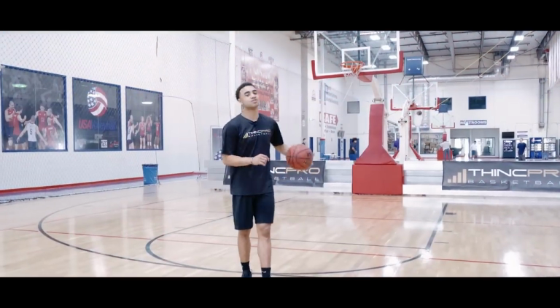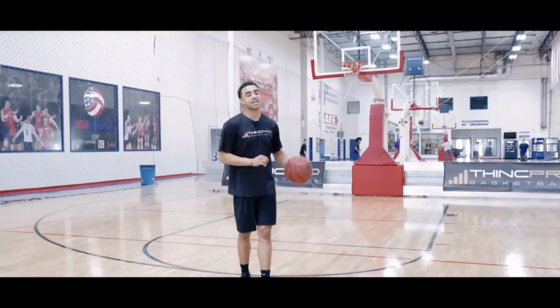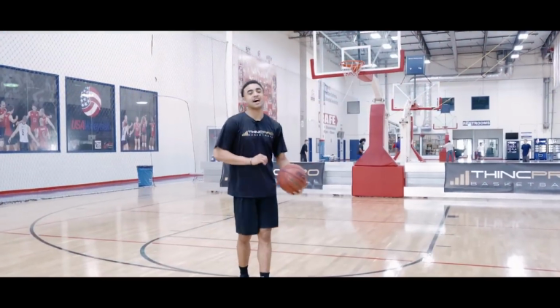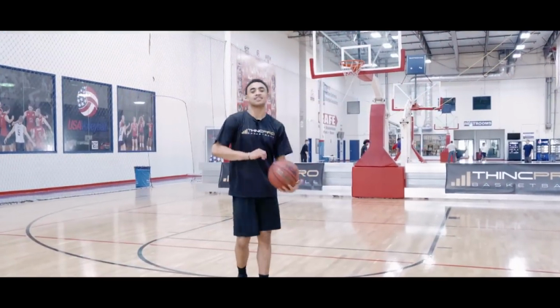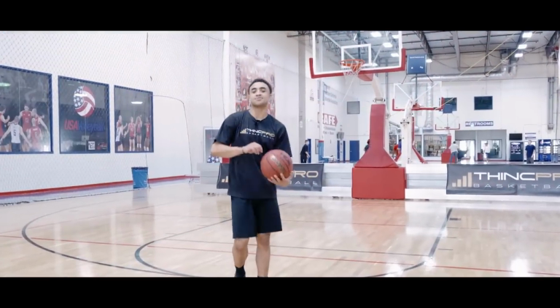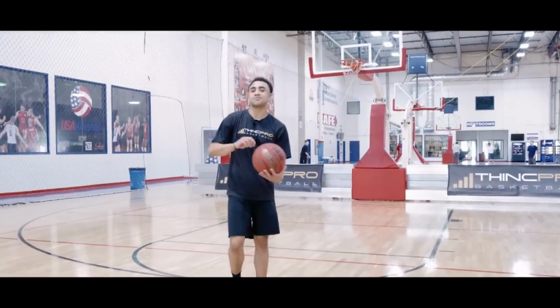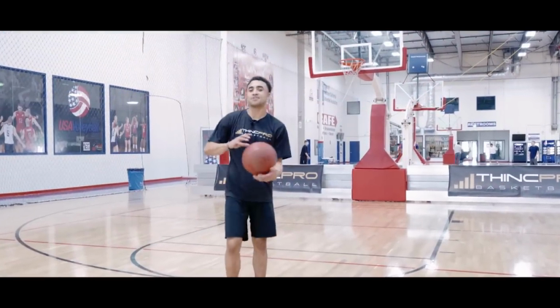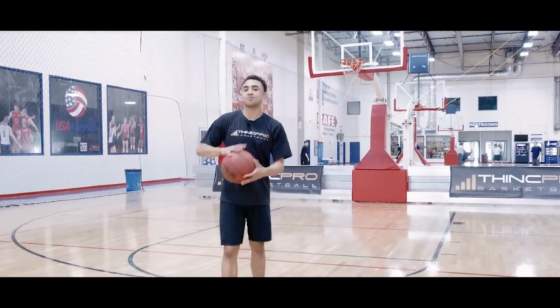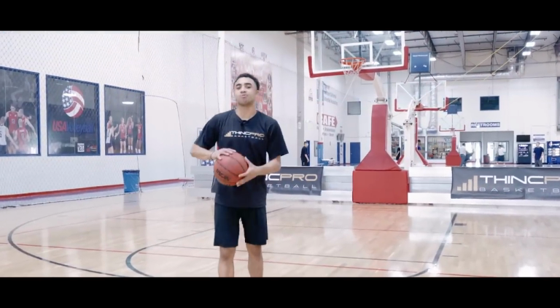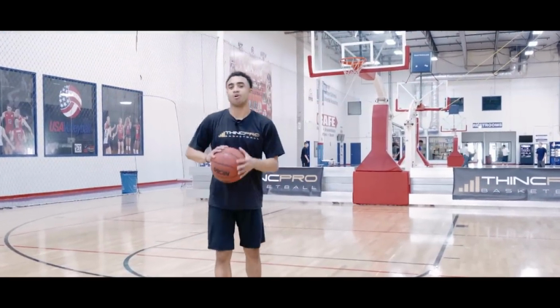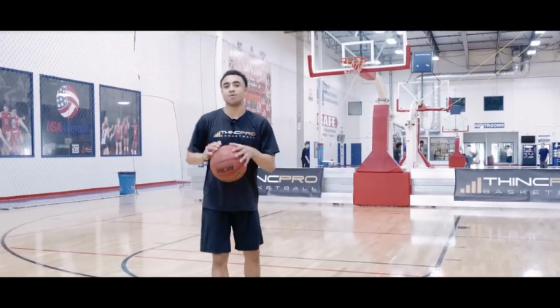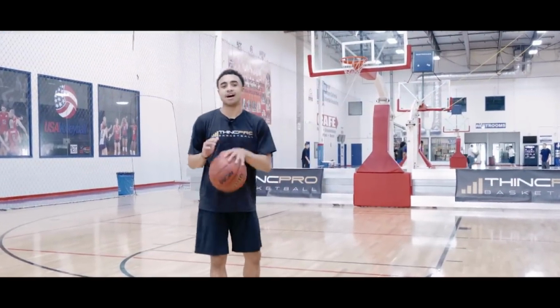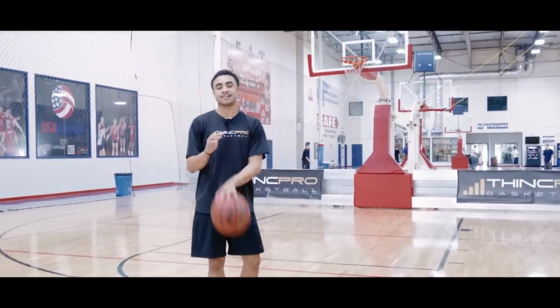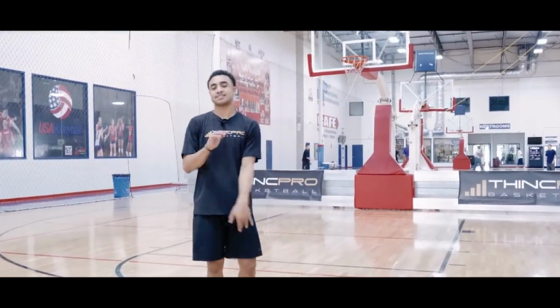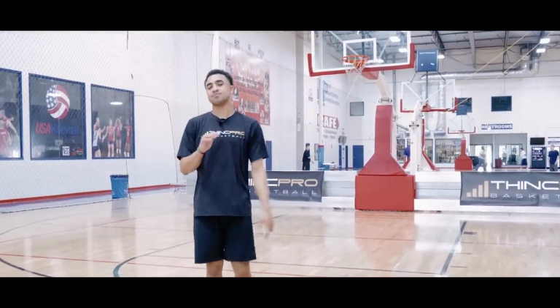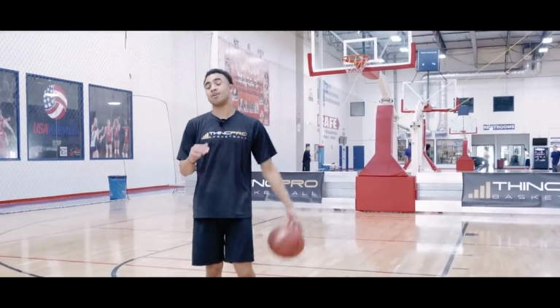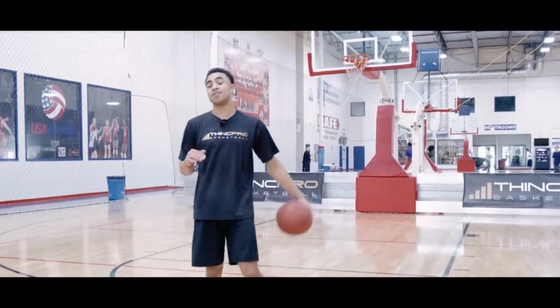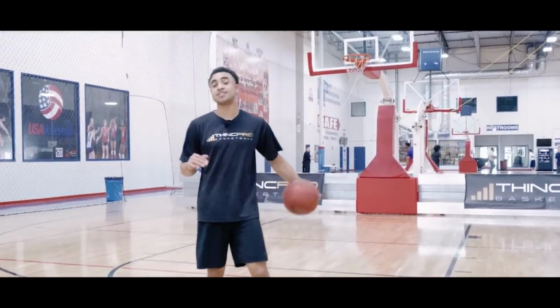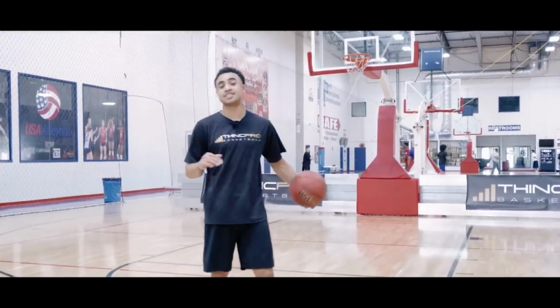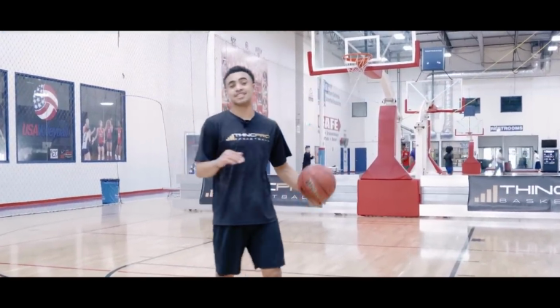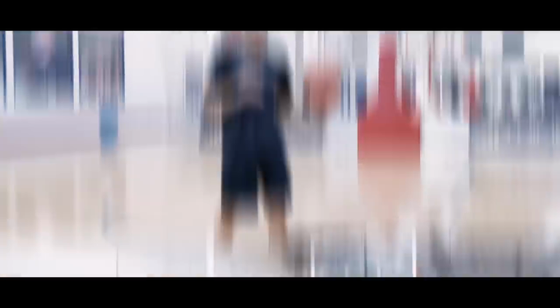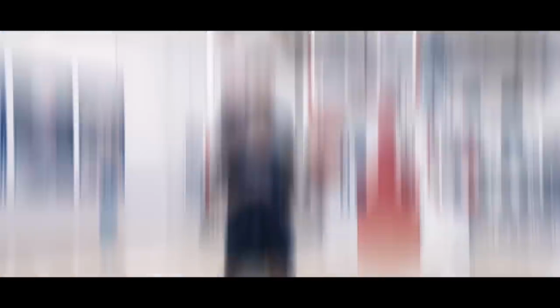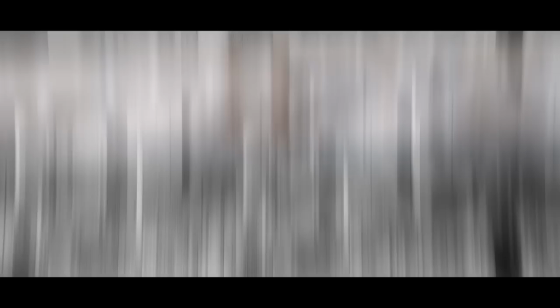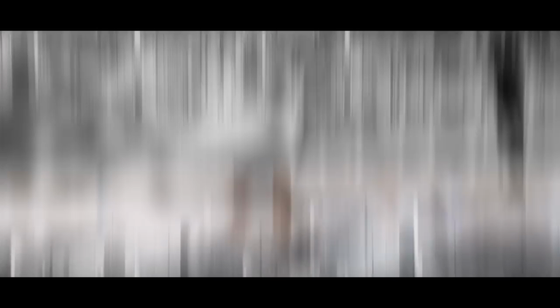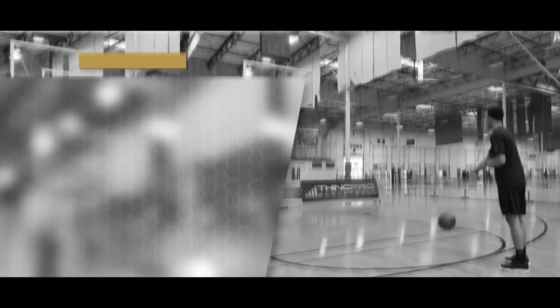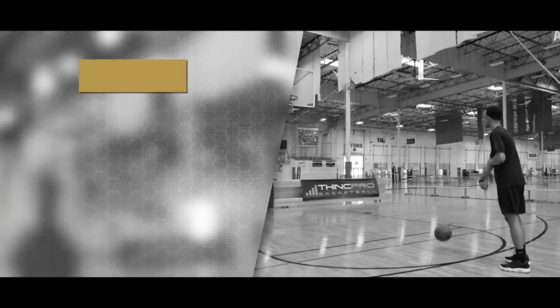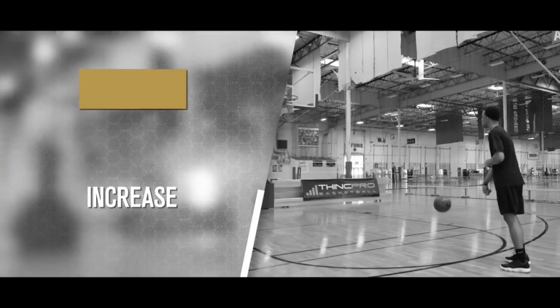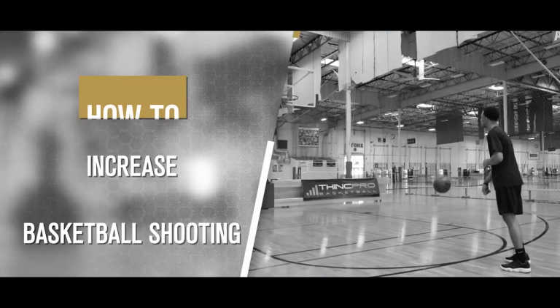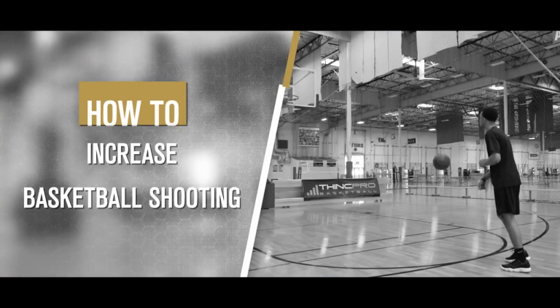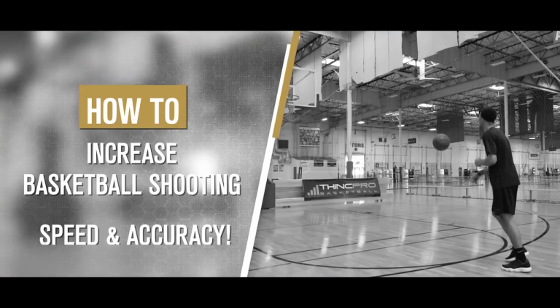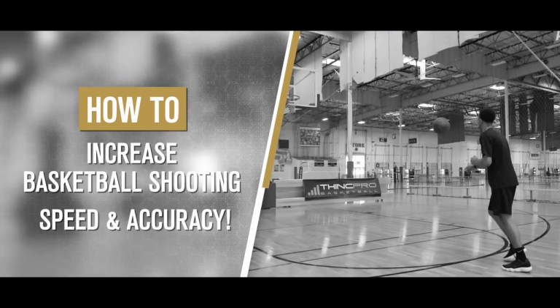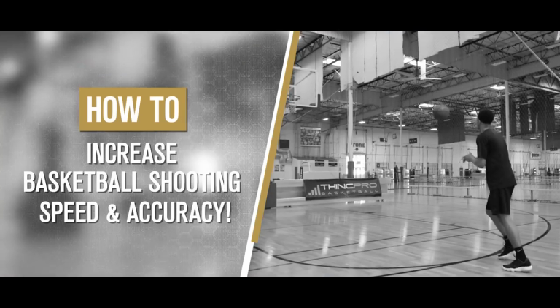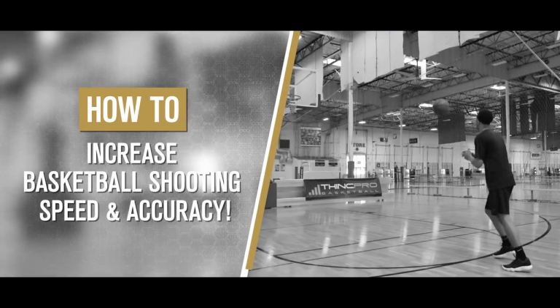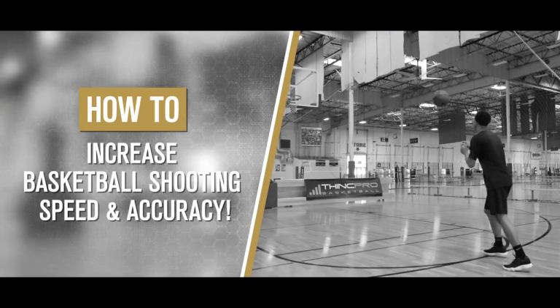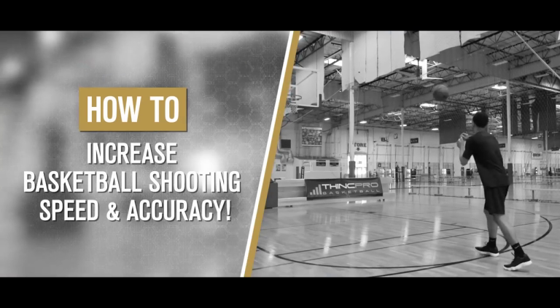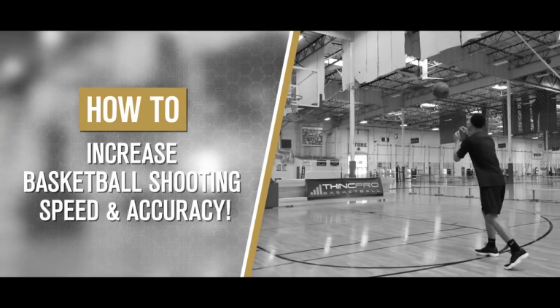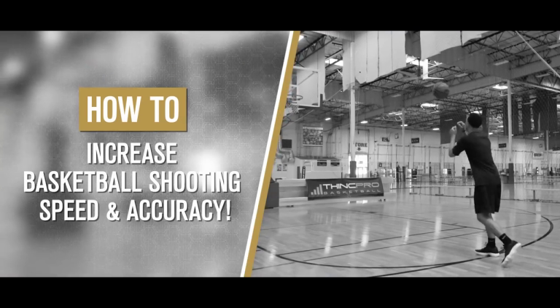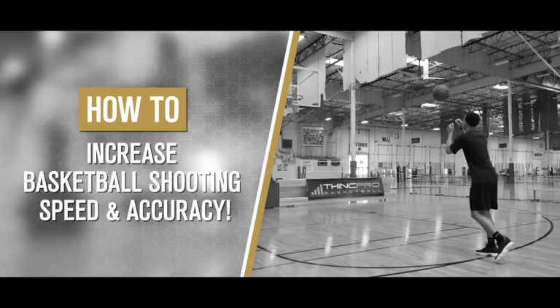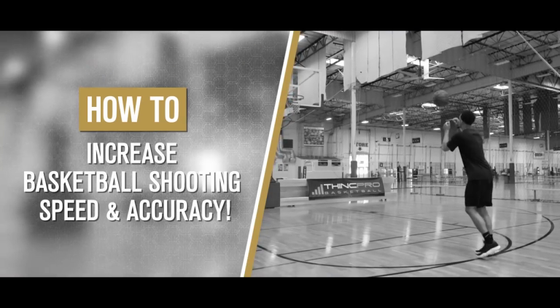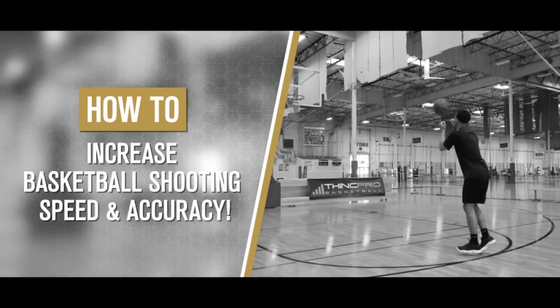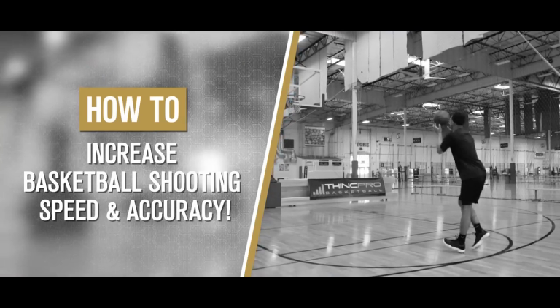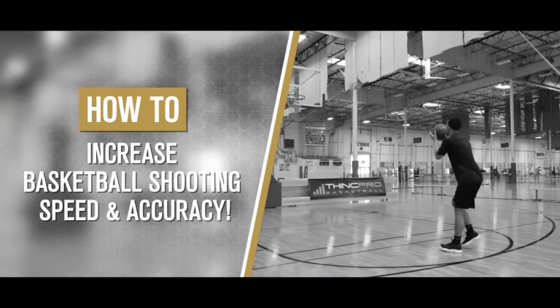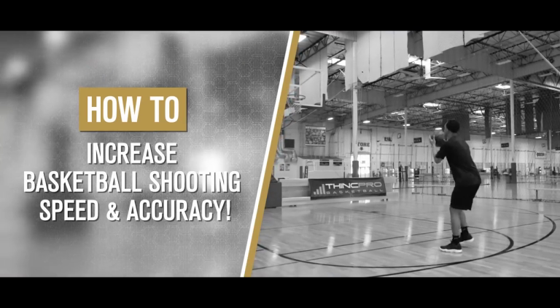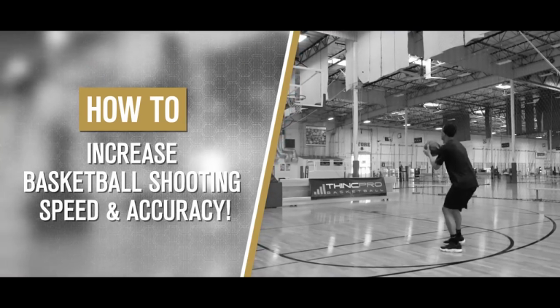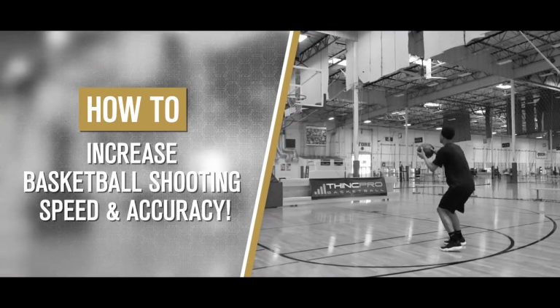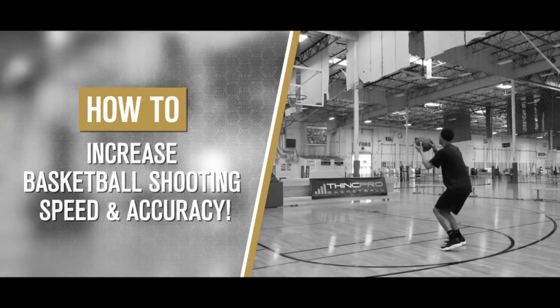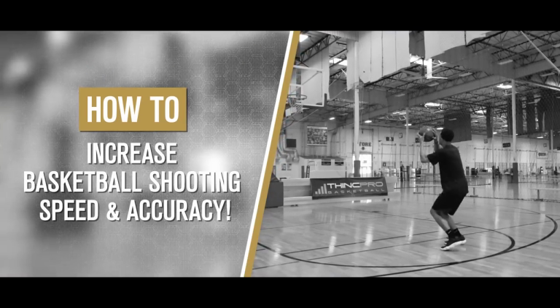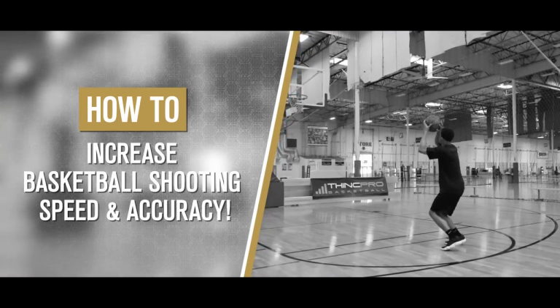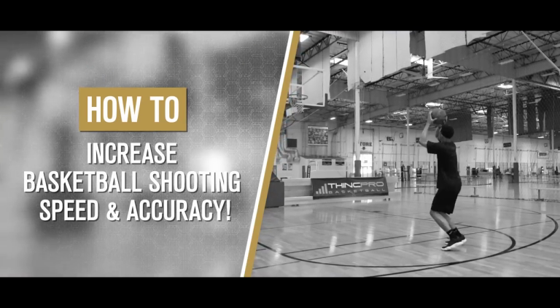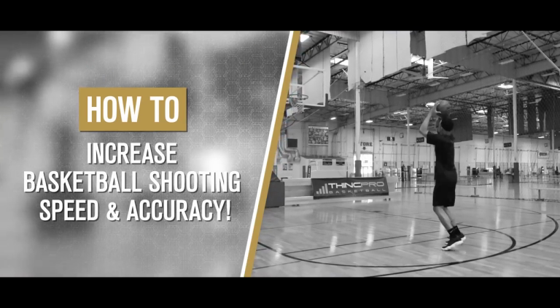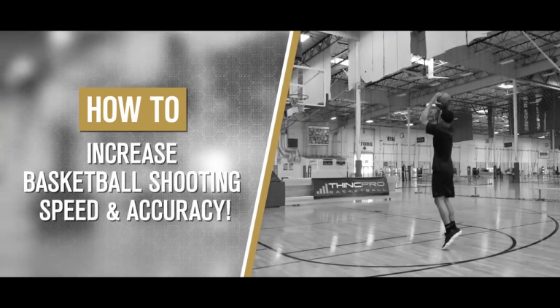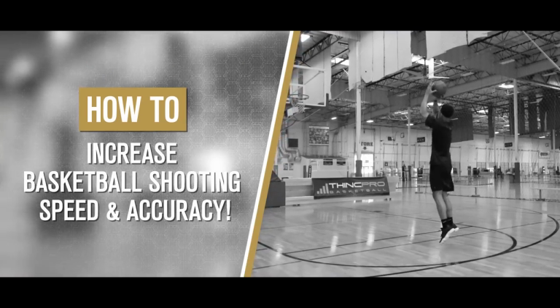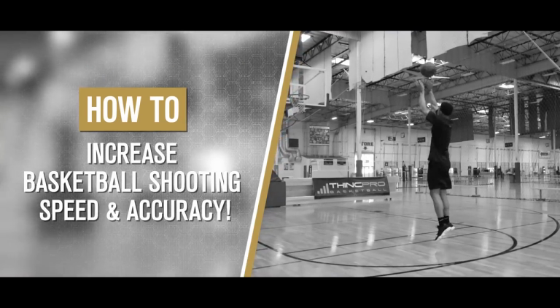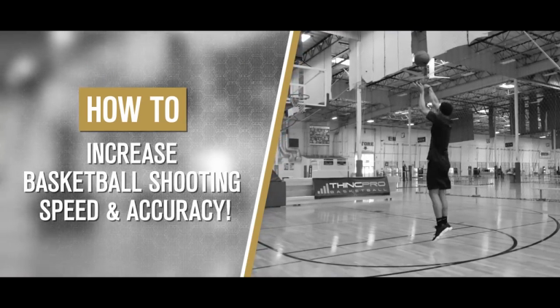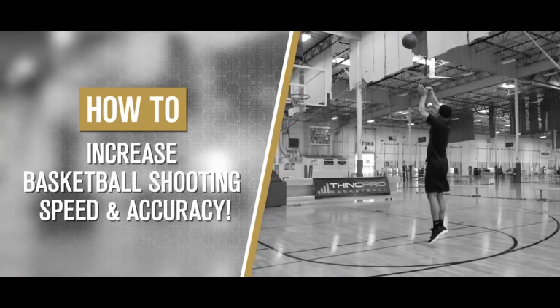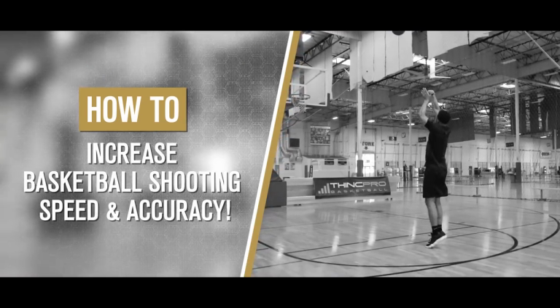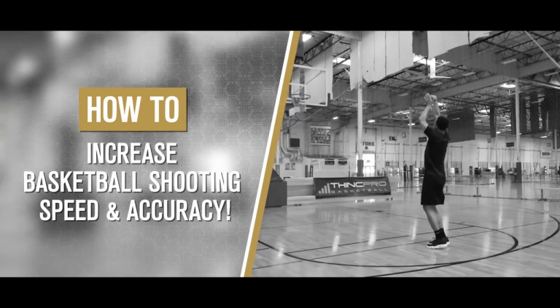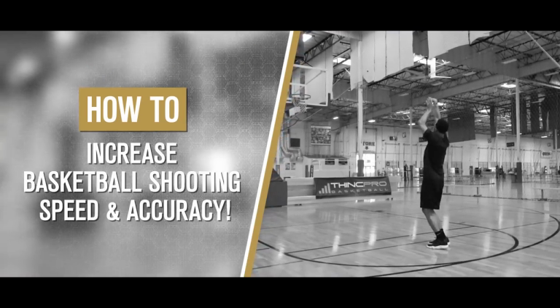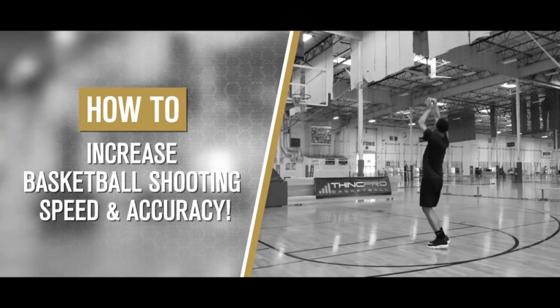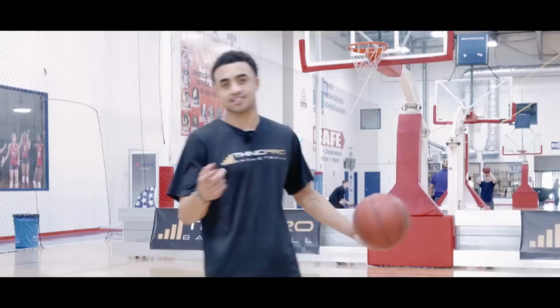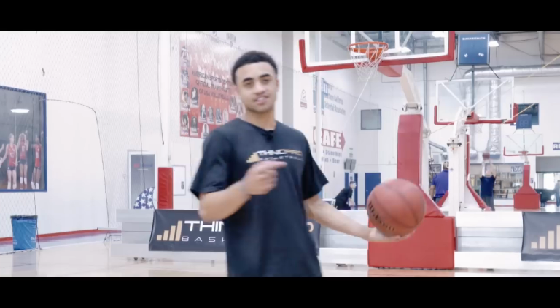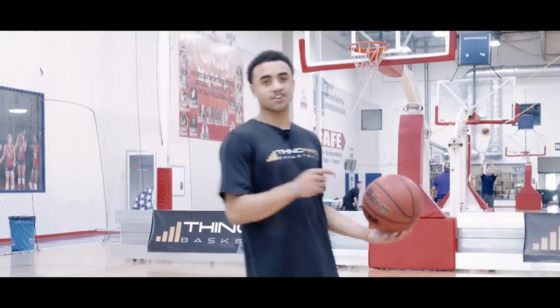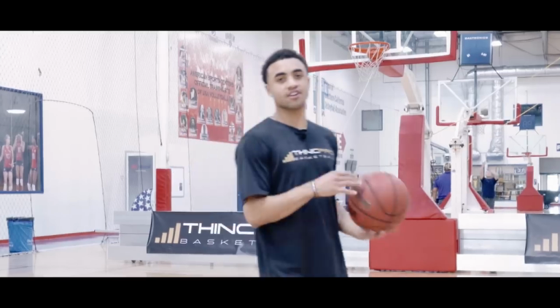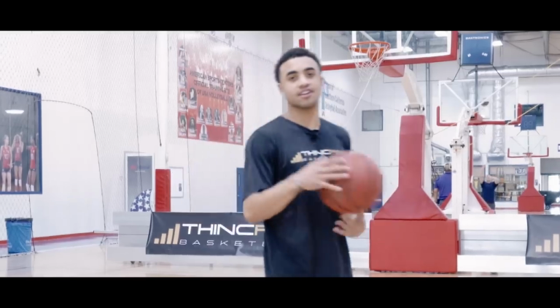It's Coach Alex from ThinkPro Basketball, and in today's video we are going to go over how to speed up your jumper. Let's get started.